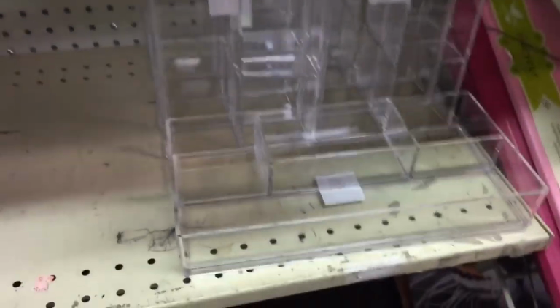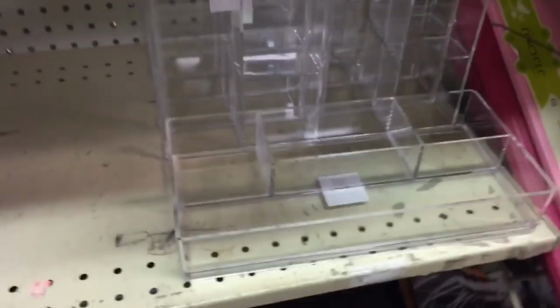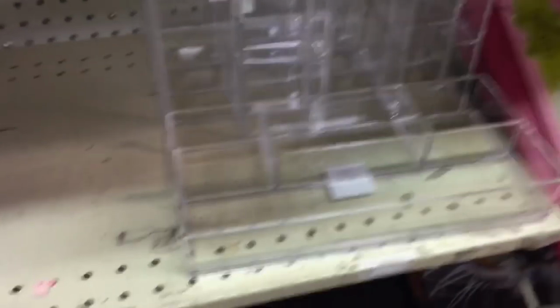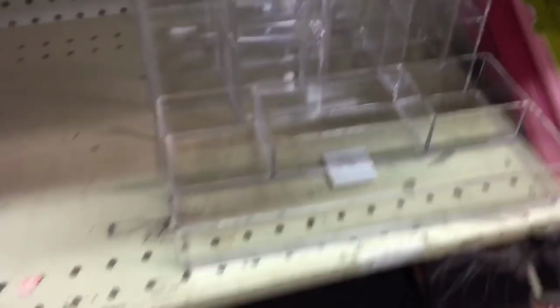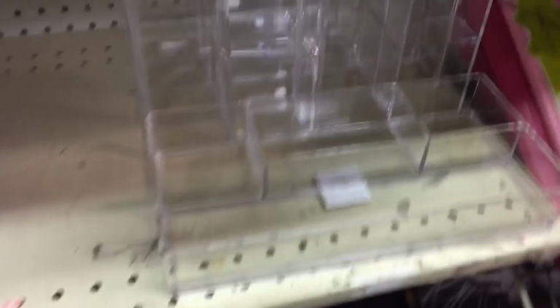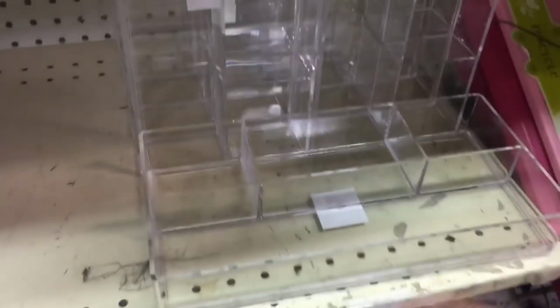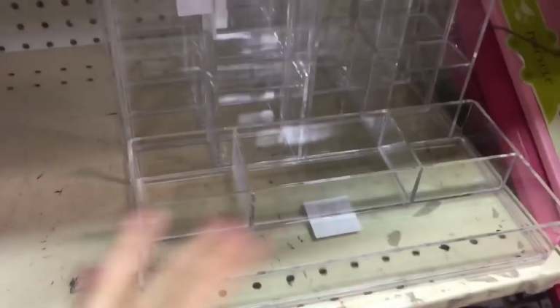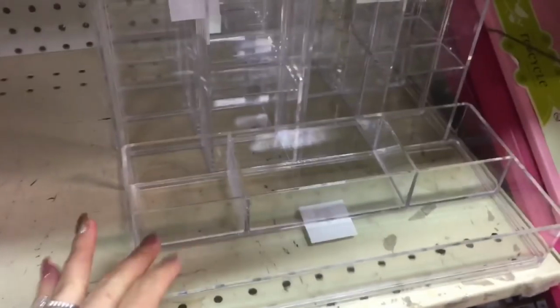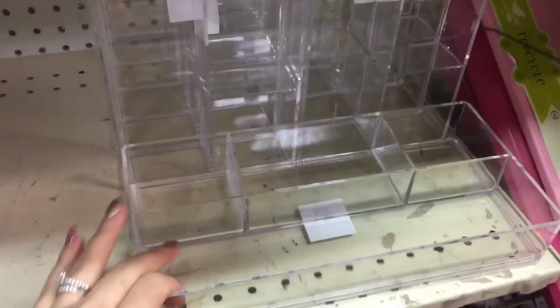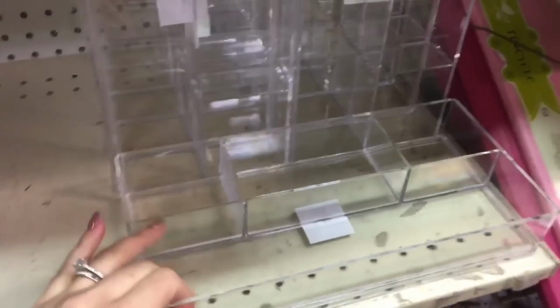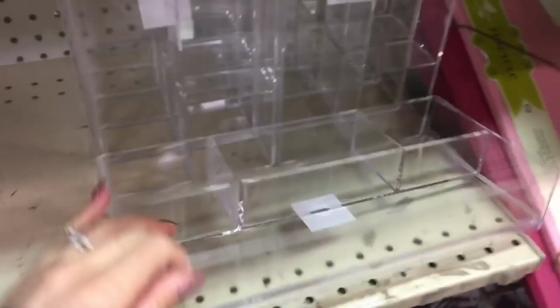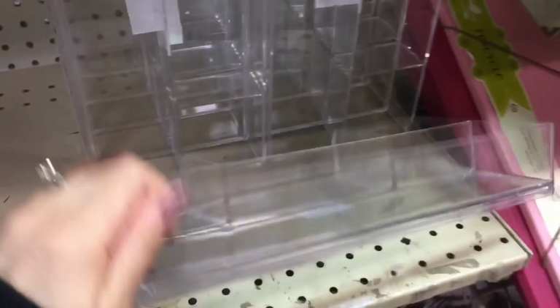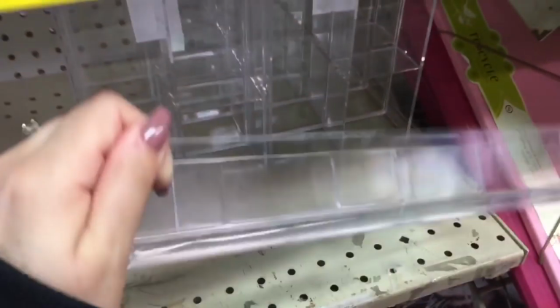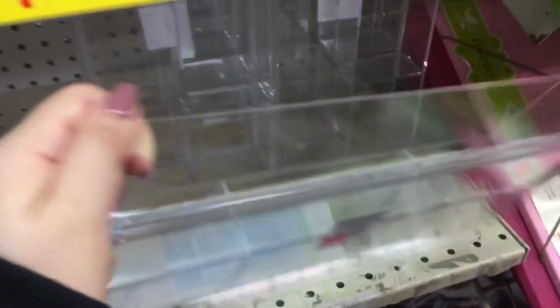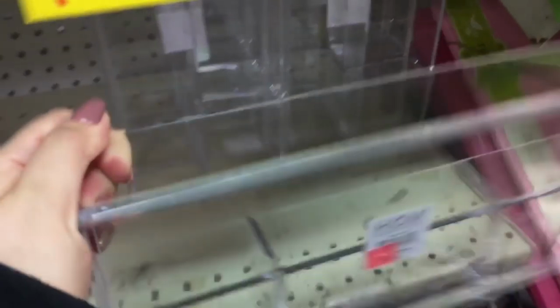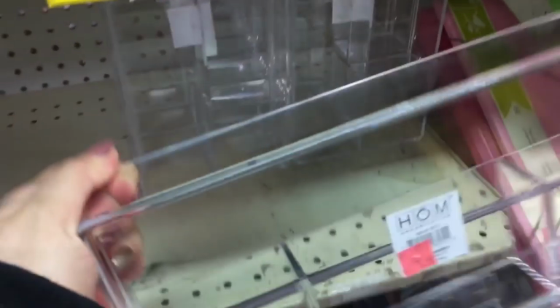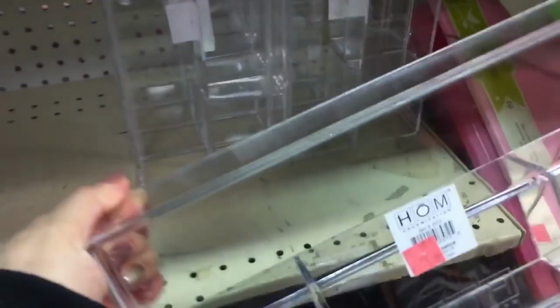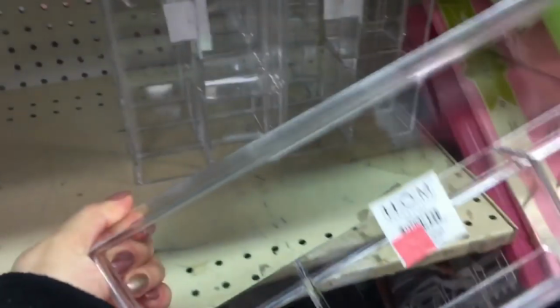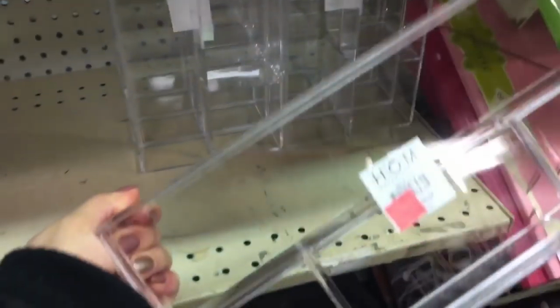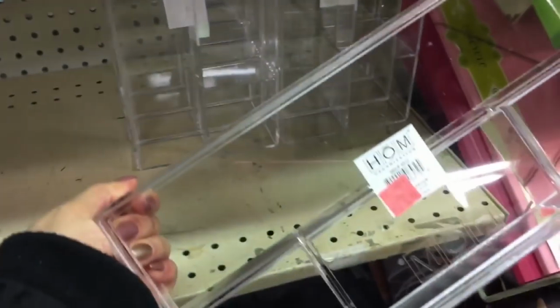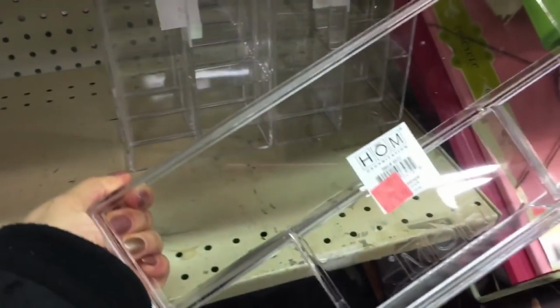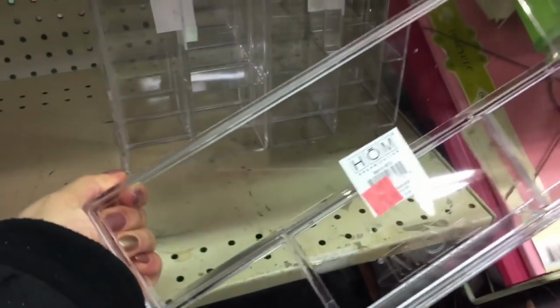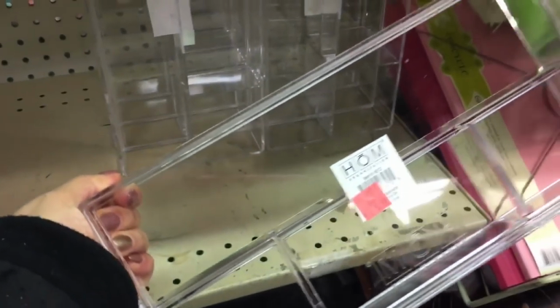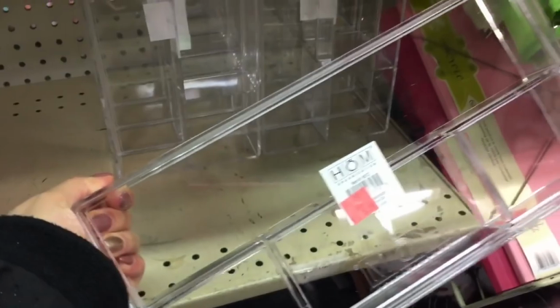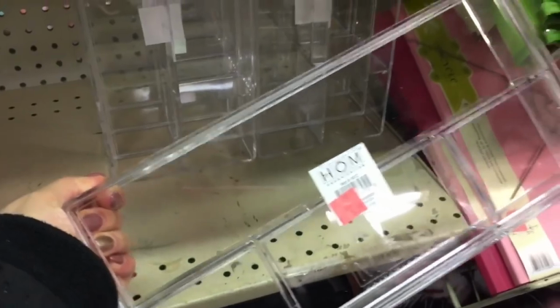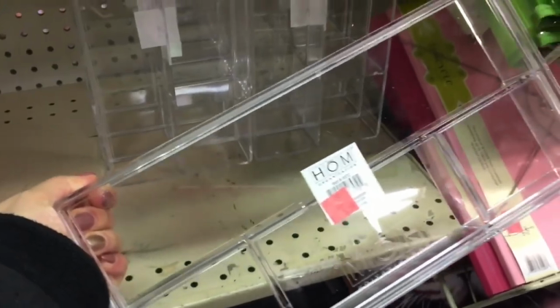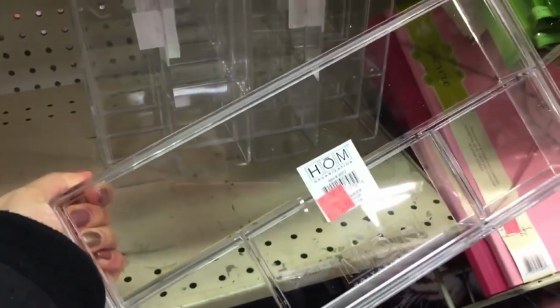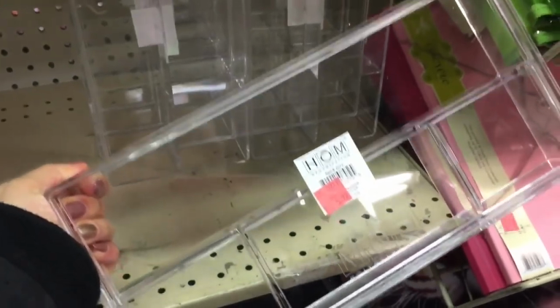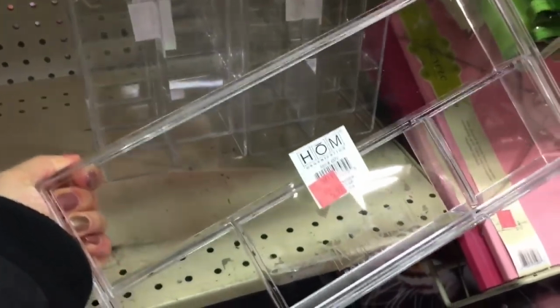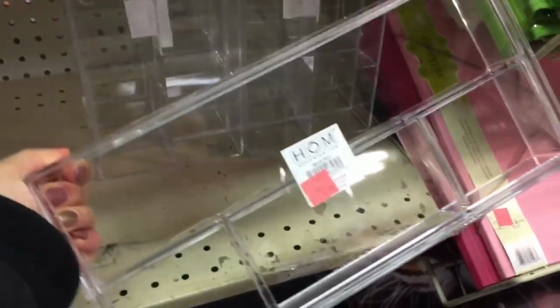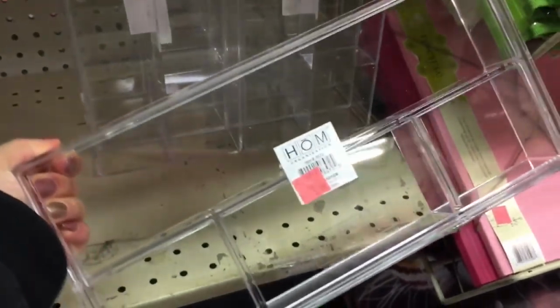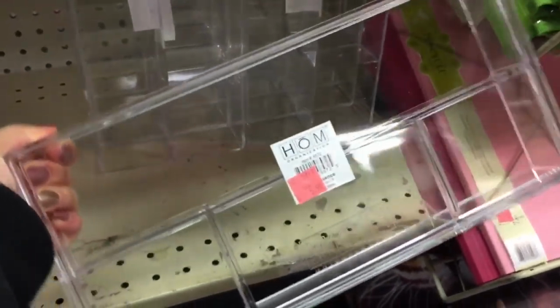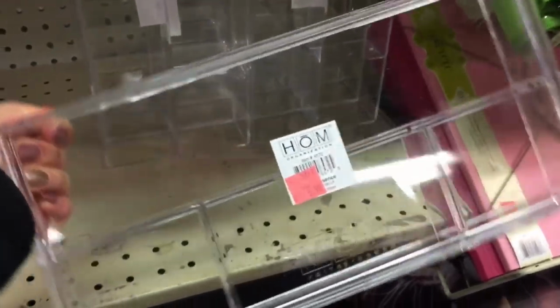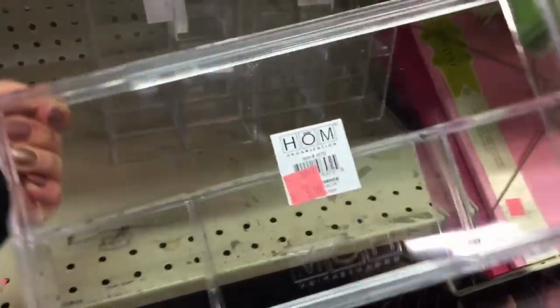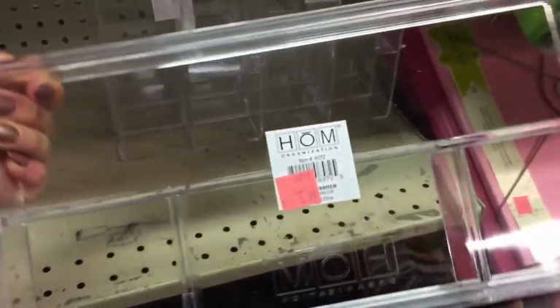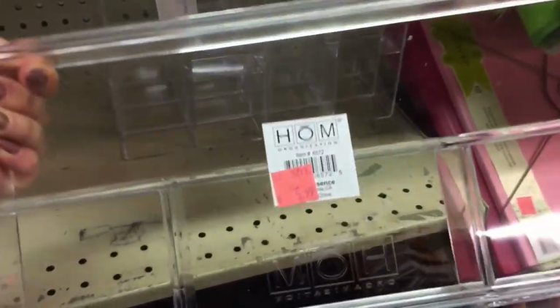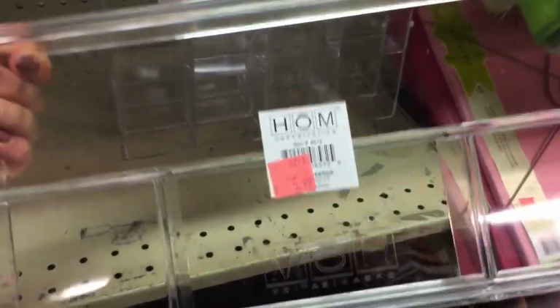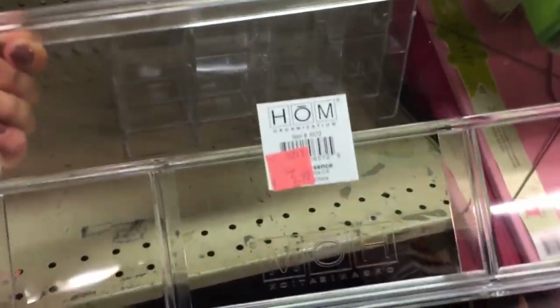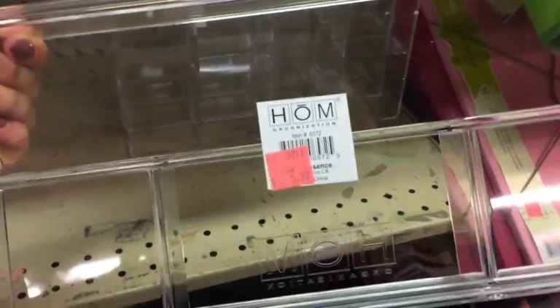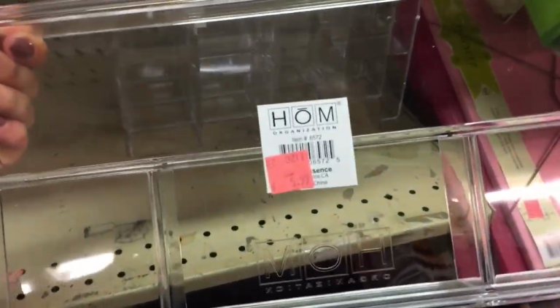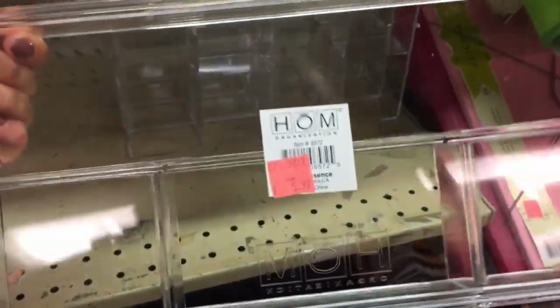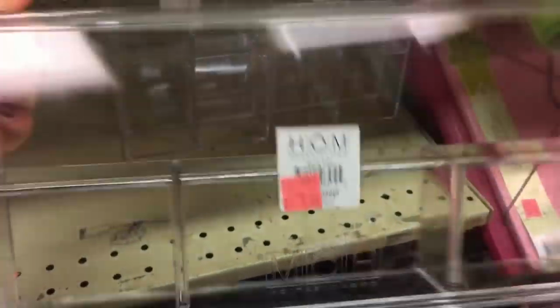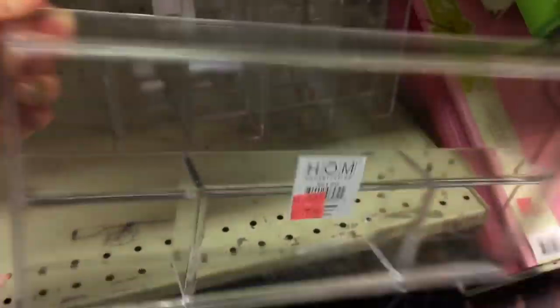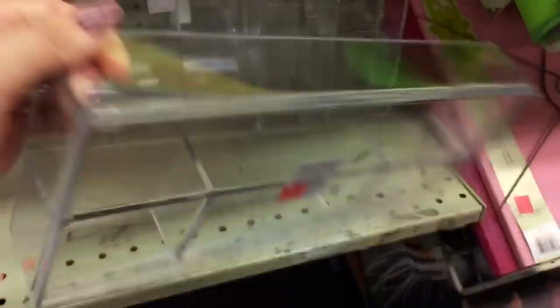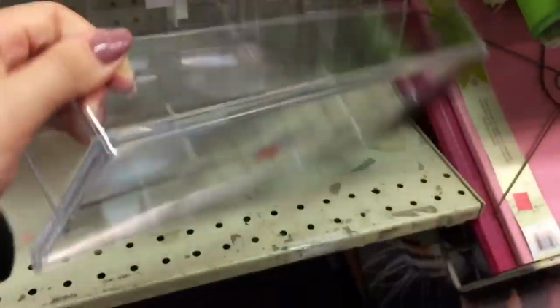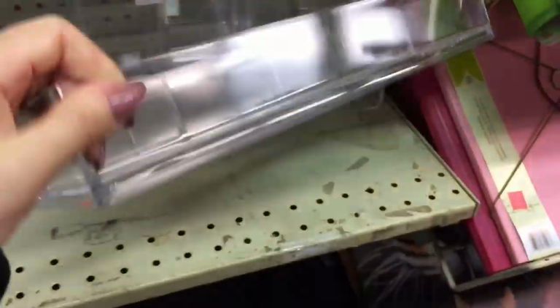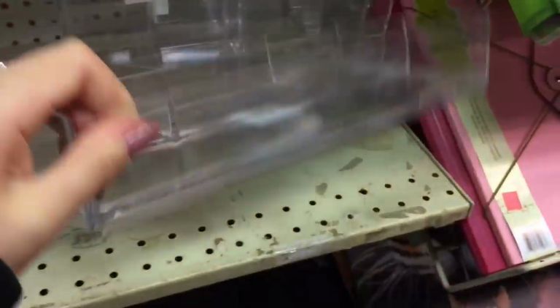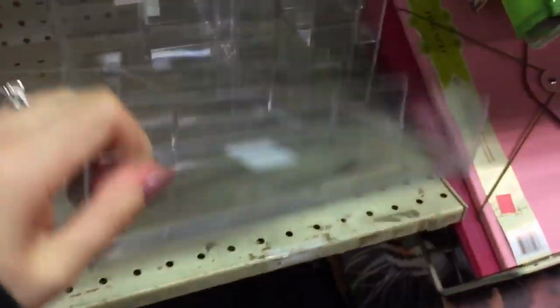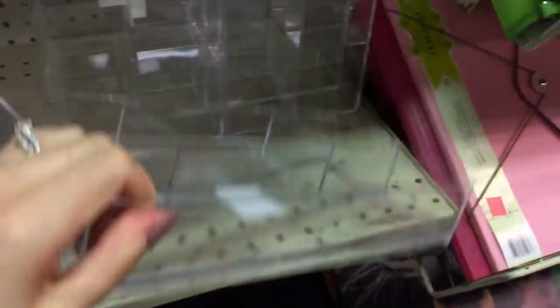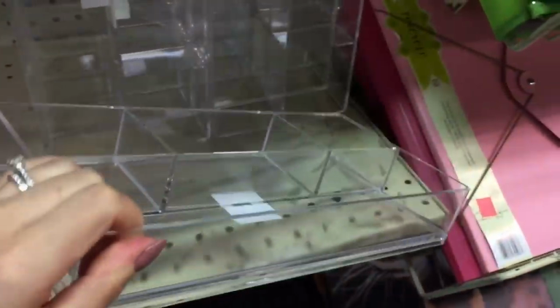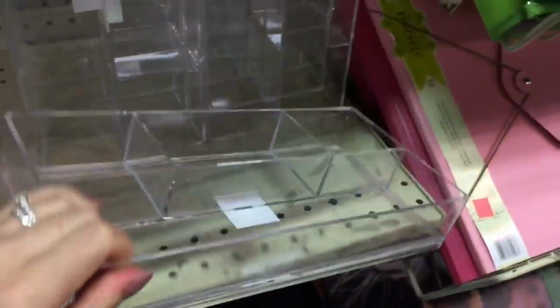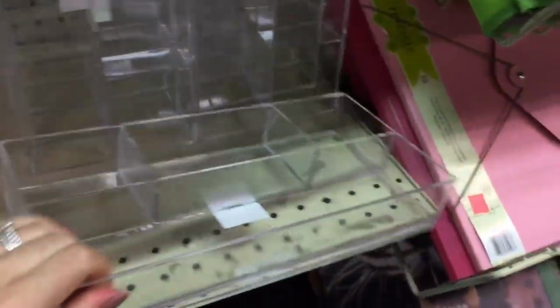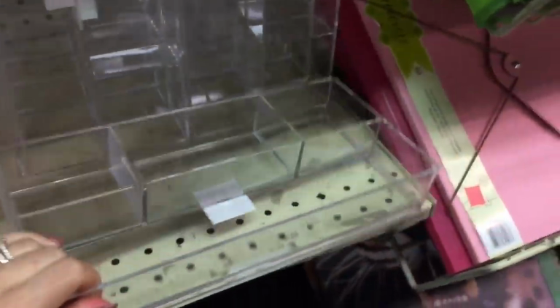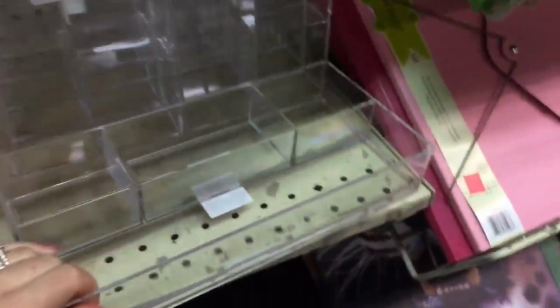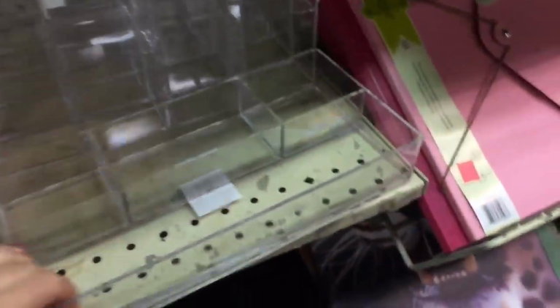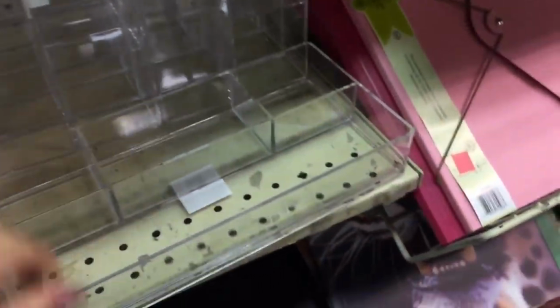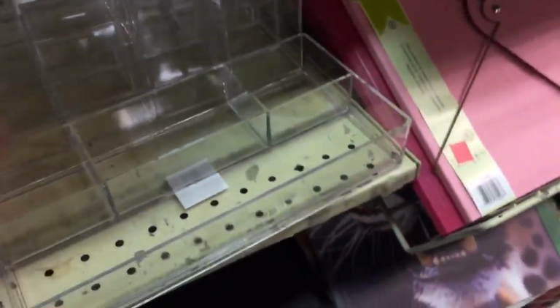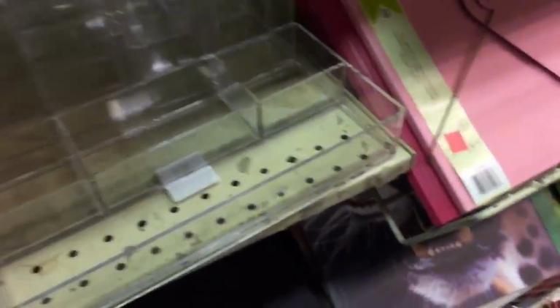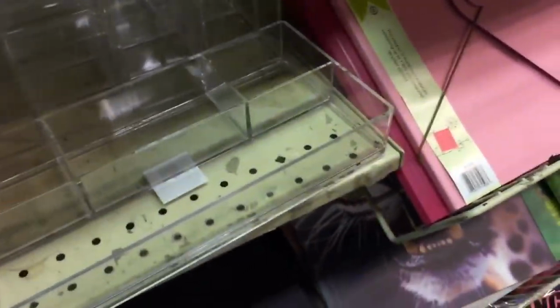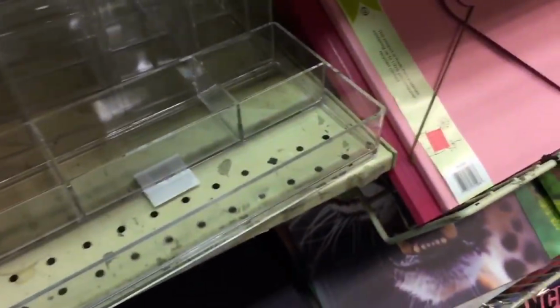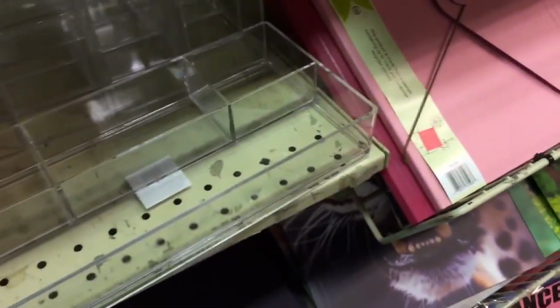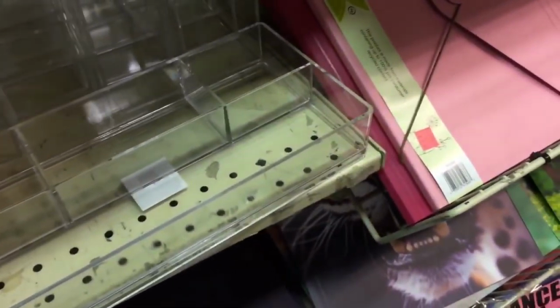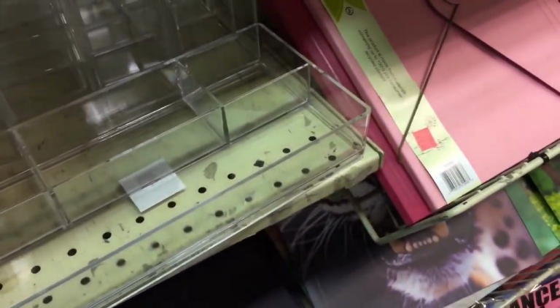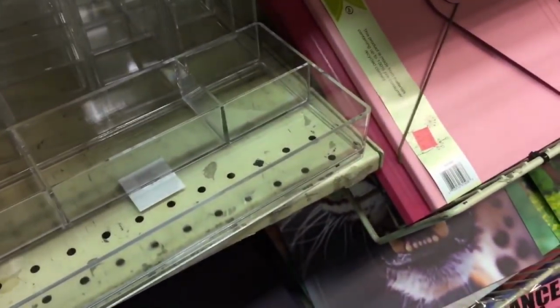This here is like a little acrylic organizer and it is $5.99. I purchased very large ones for four dollars prior to Christmas.